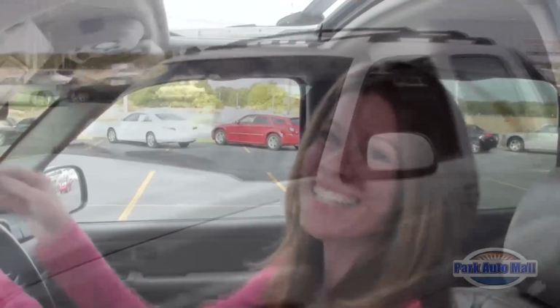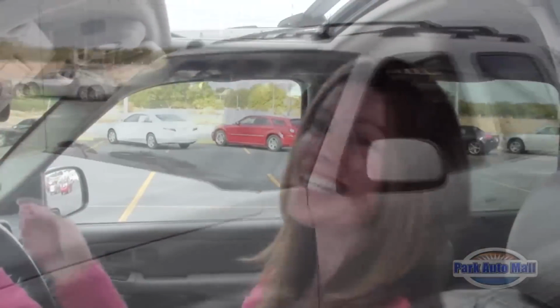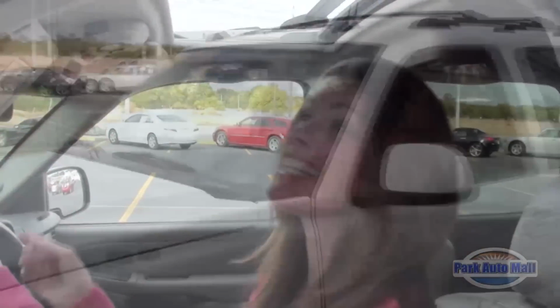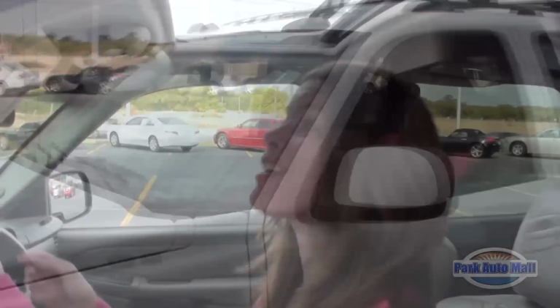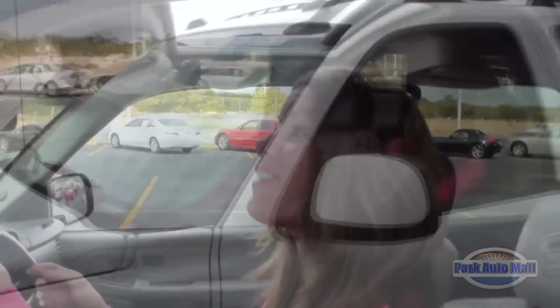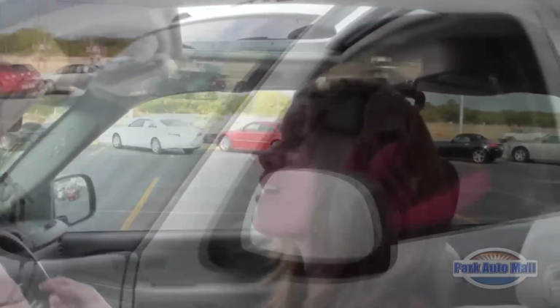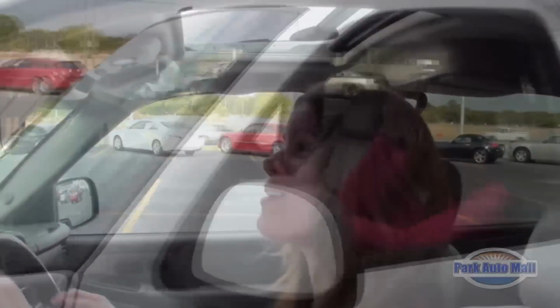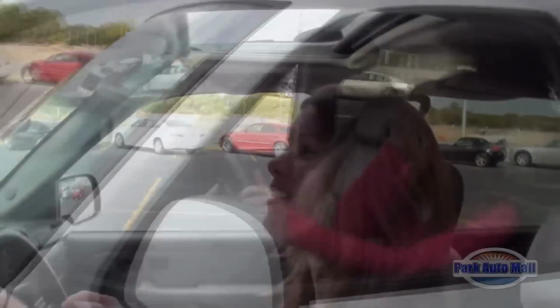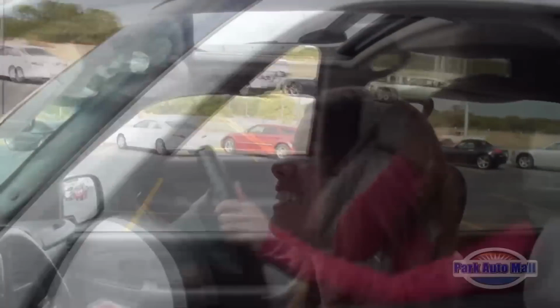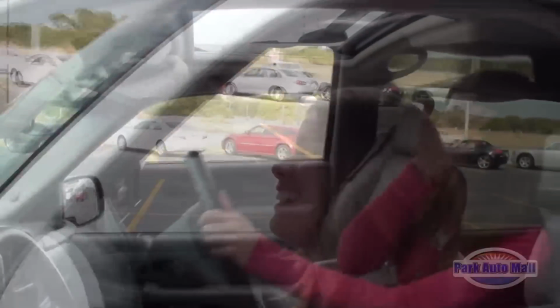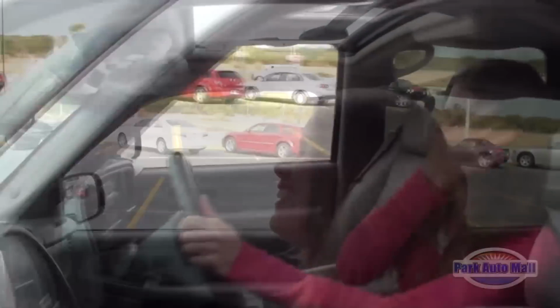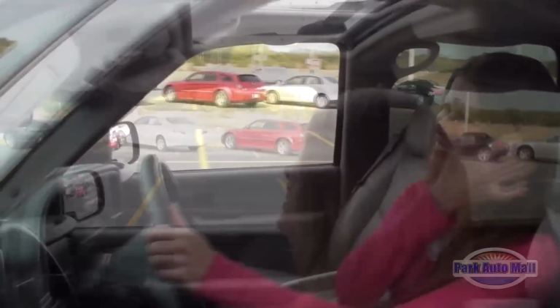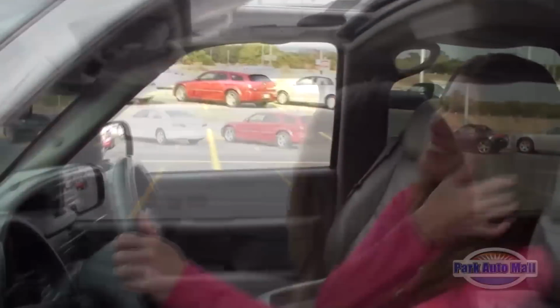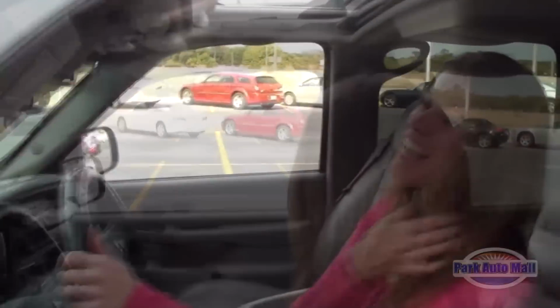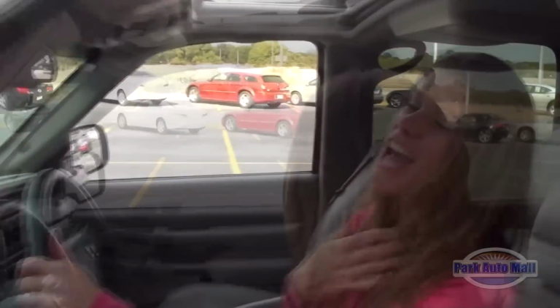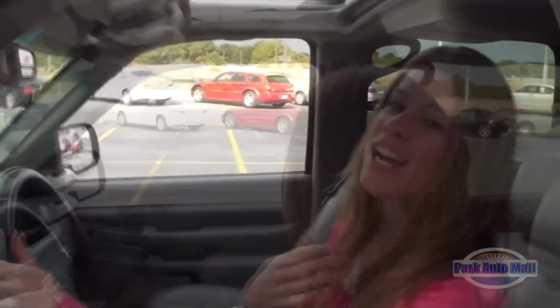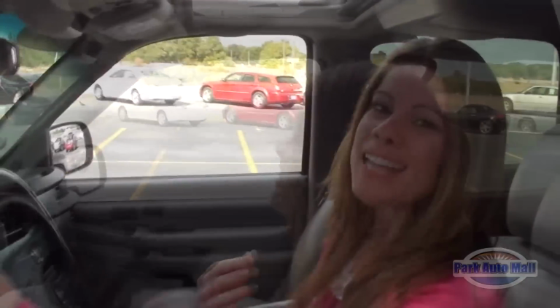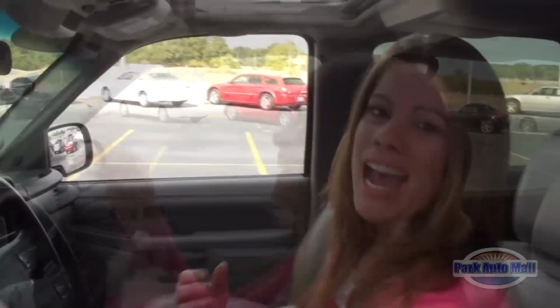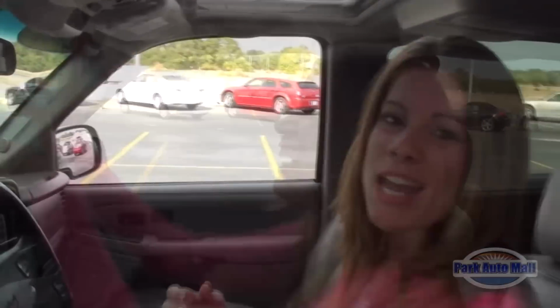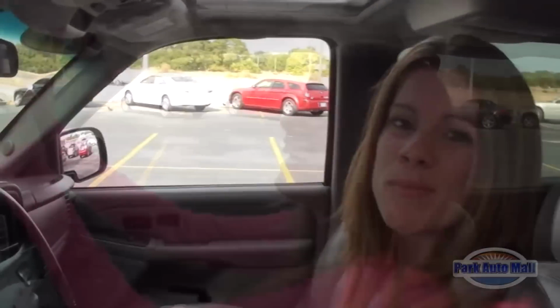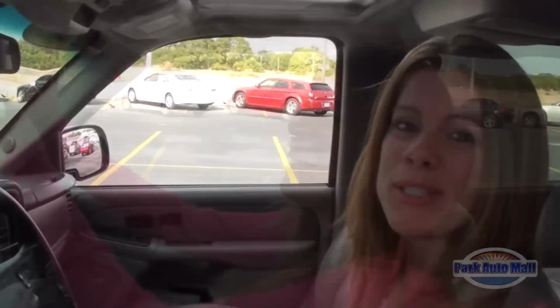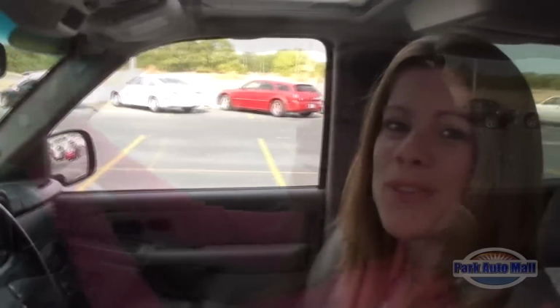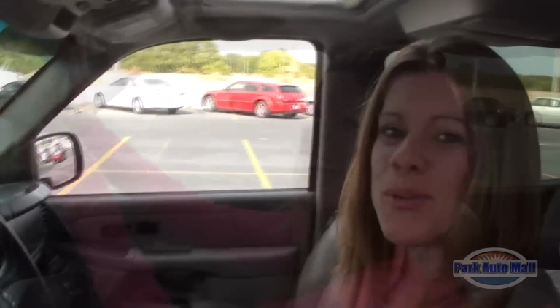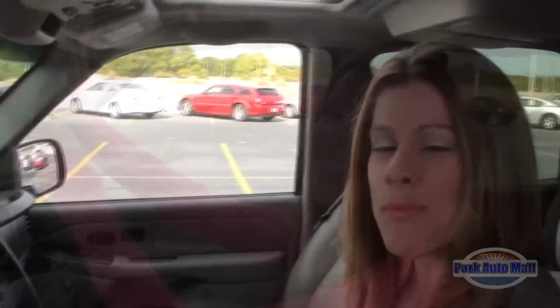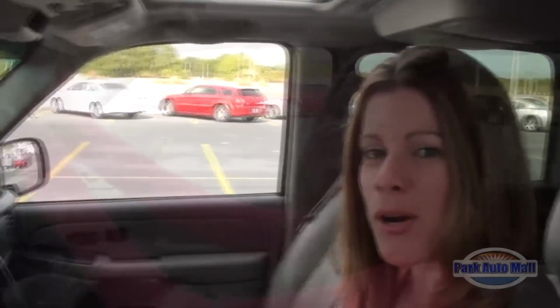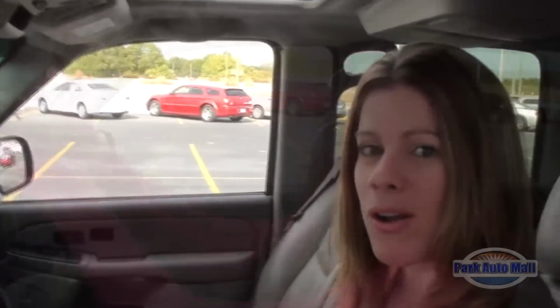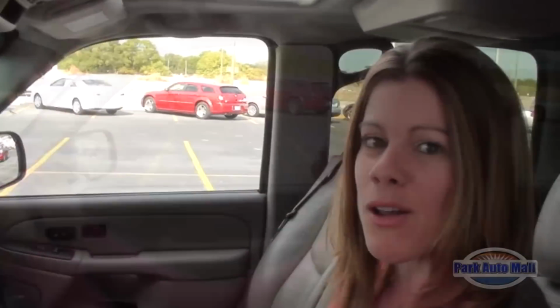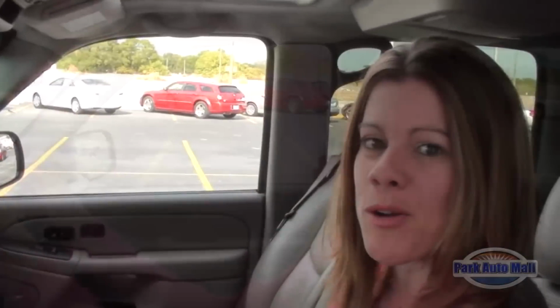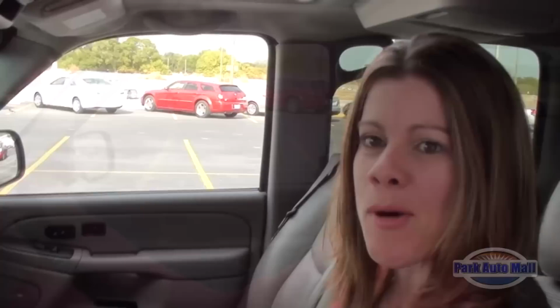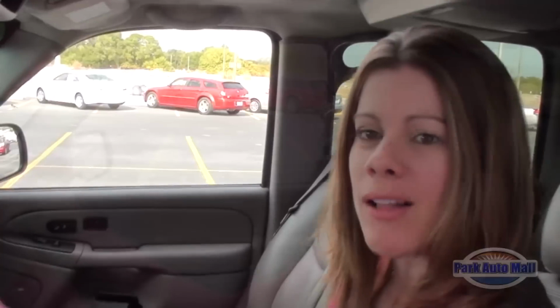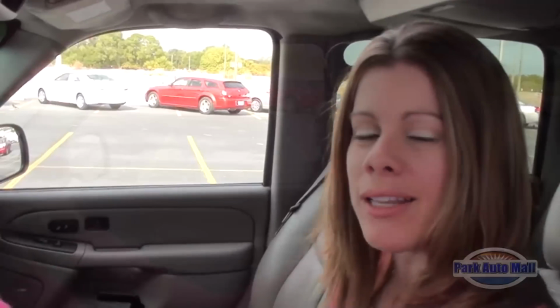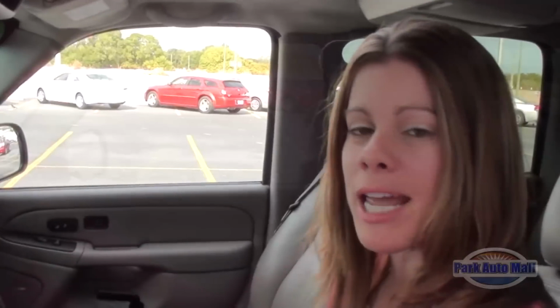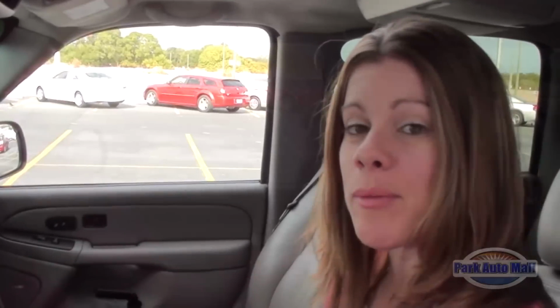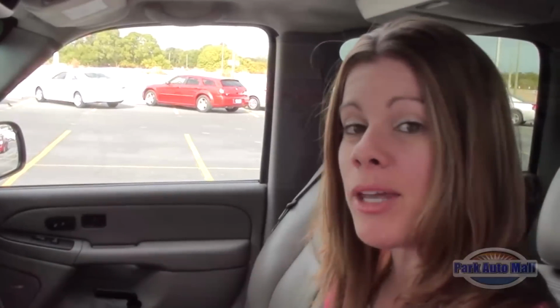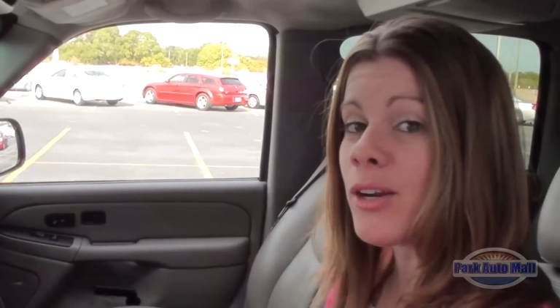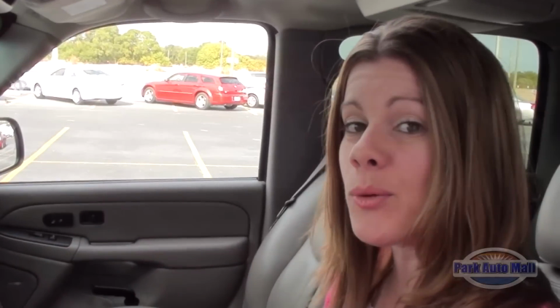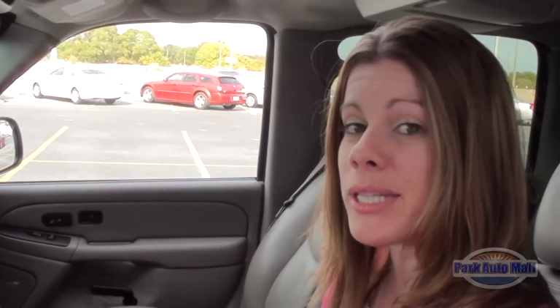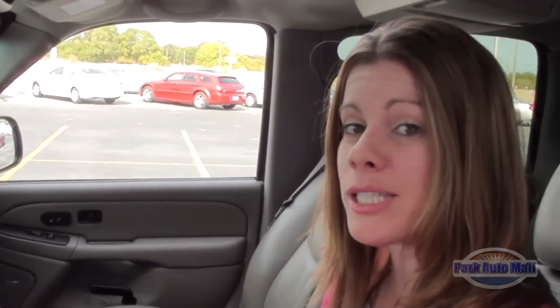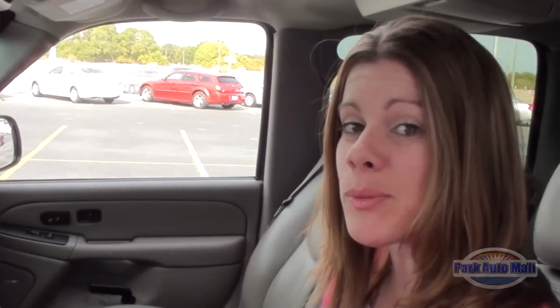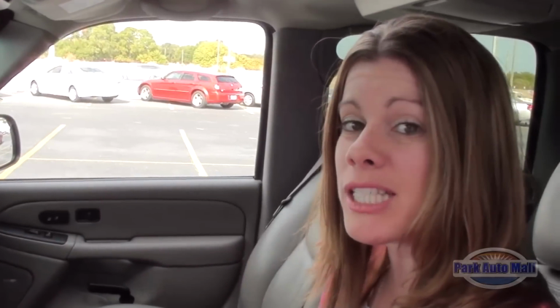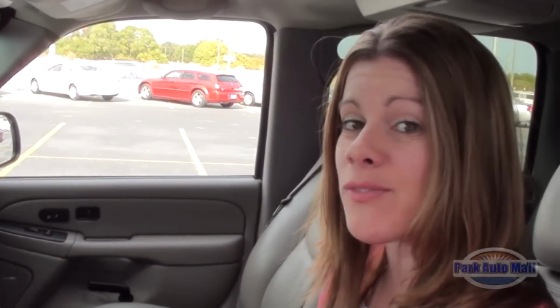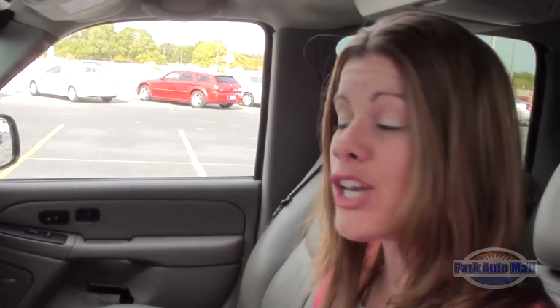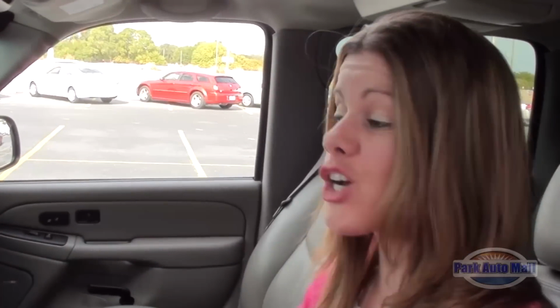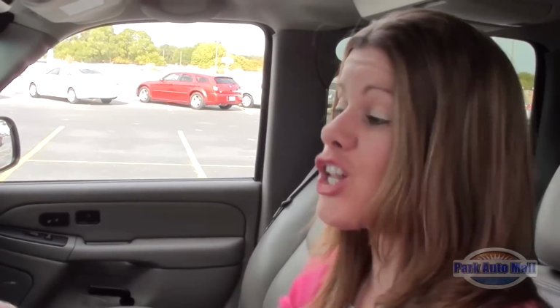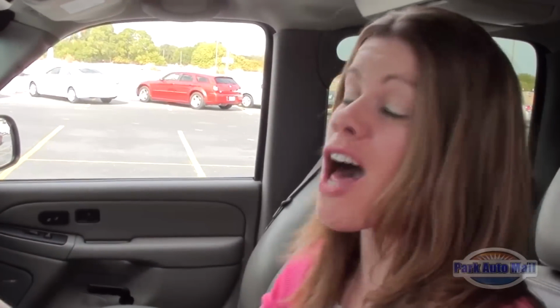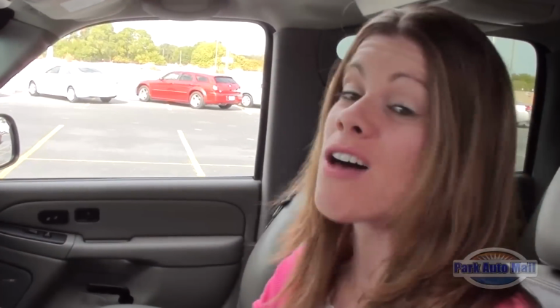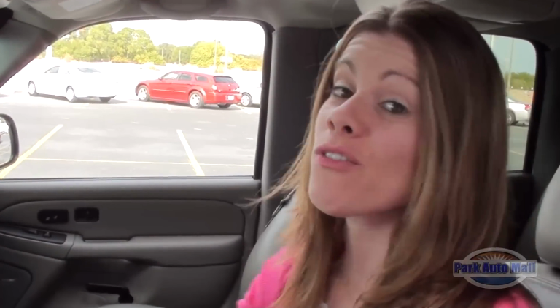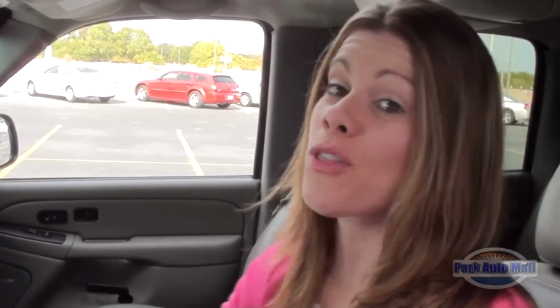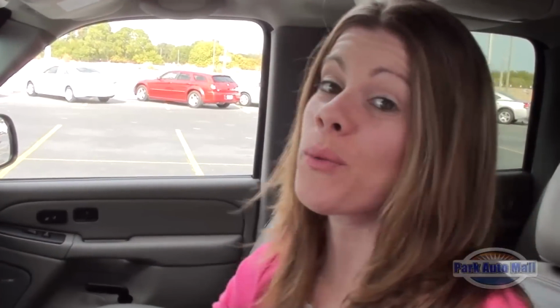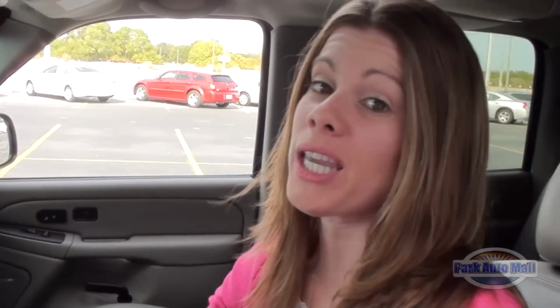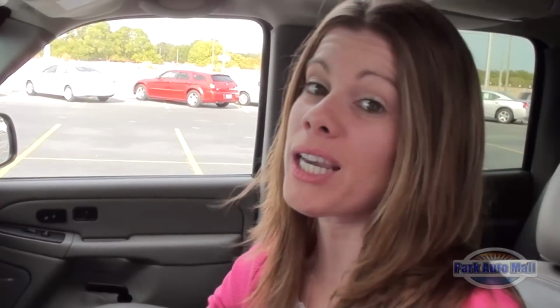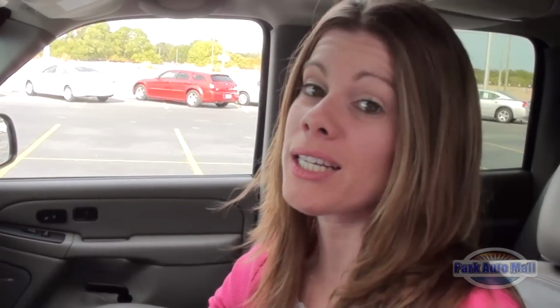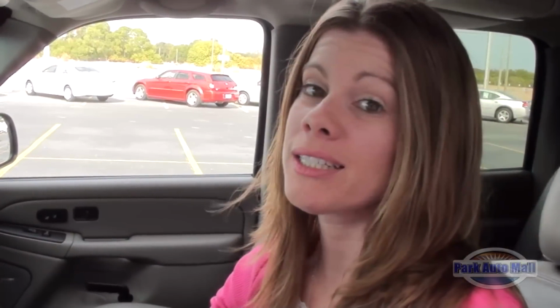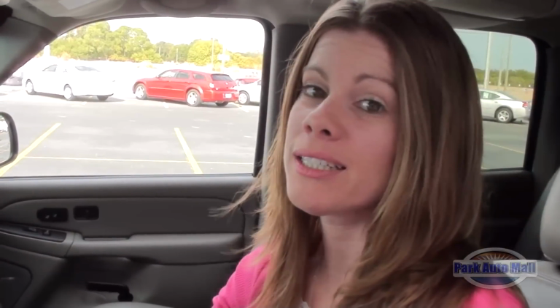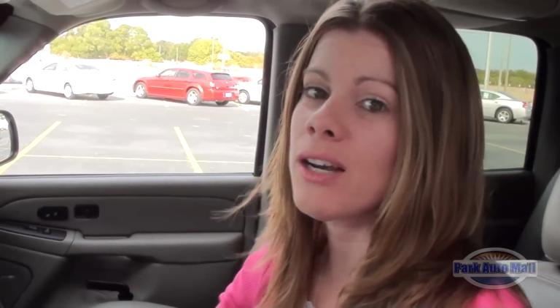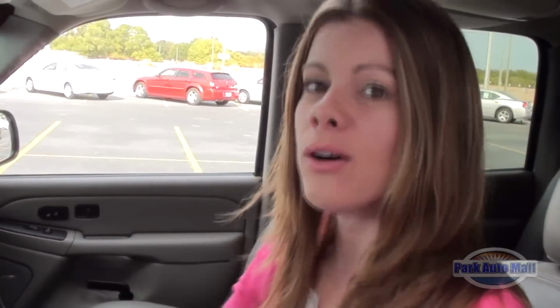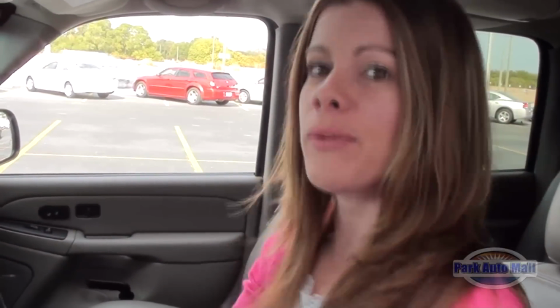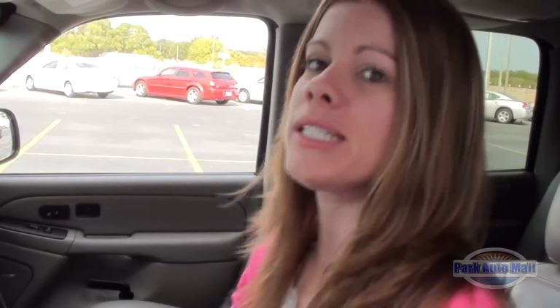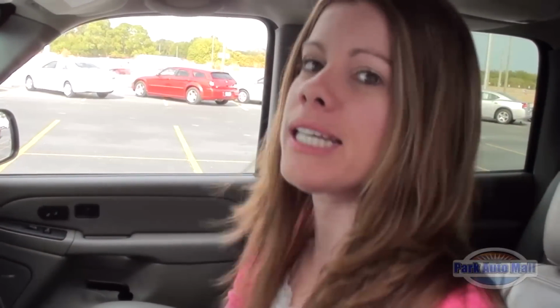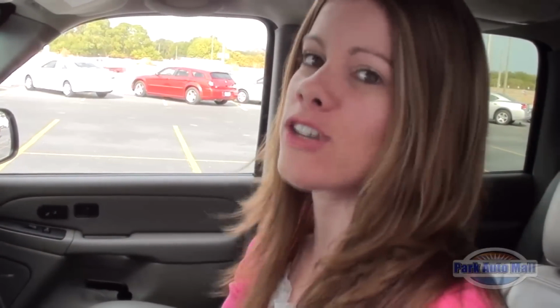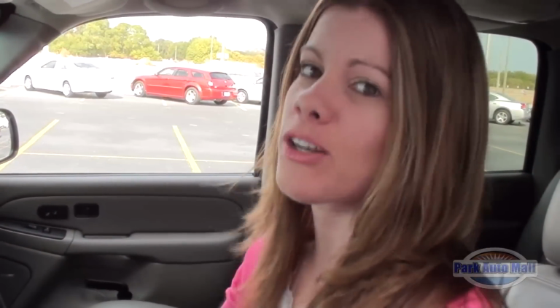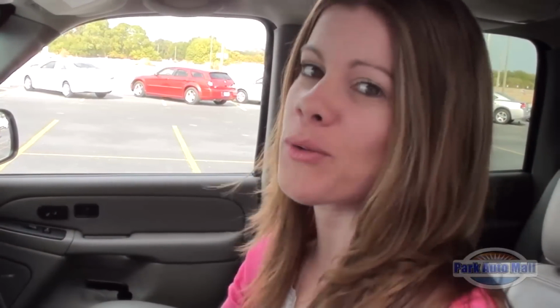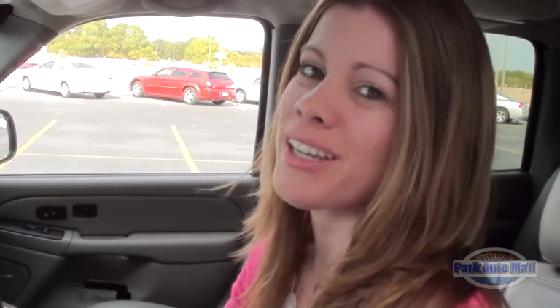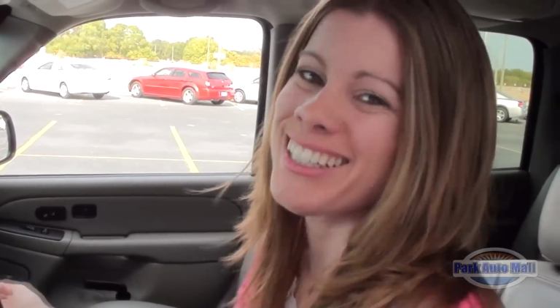Hi, I'm Tiffany with Park Auto Mall and I'm here with this week's Vehicle of the Week. Oh, I want to say Truck of the Week.